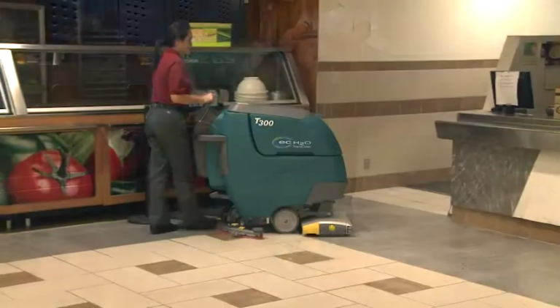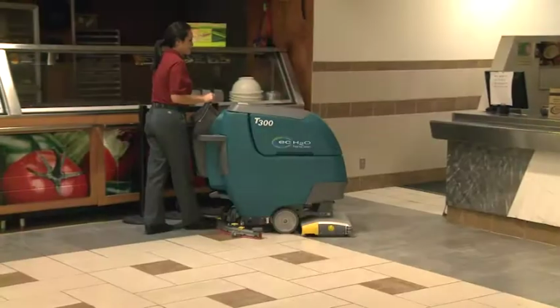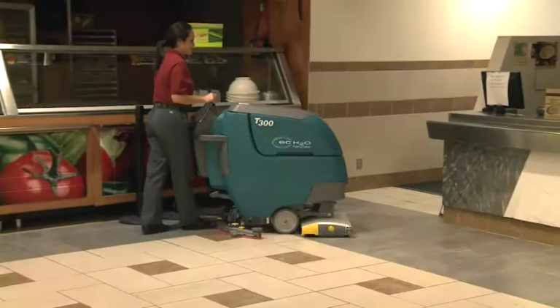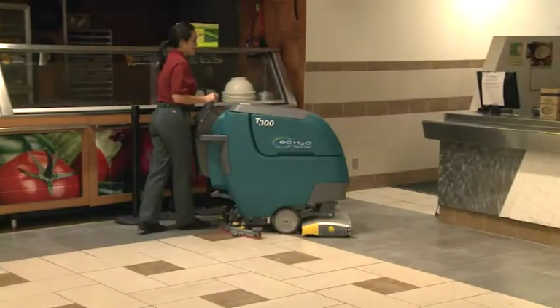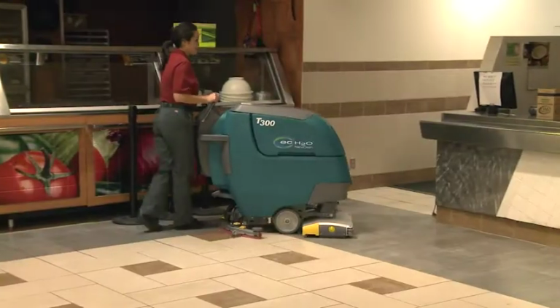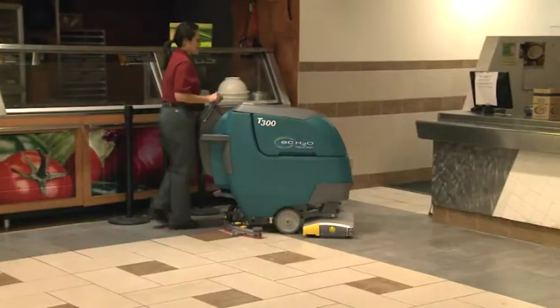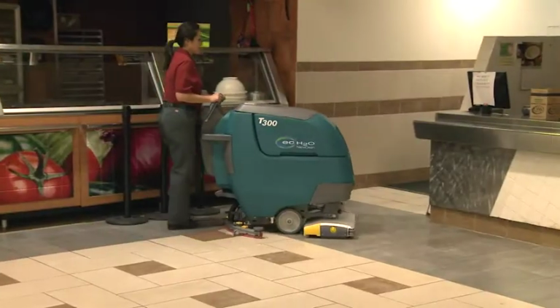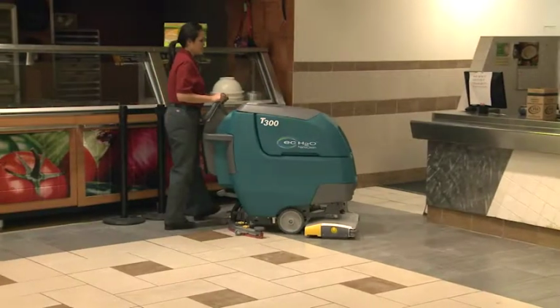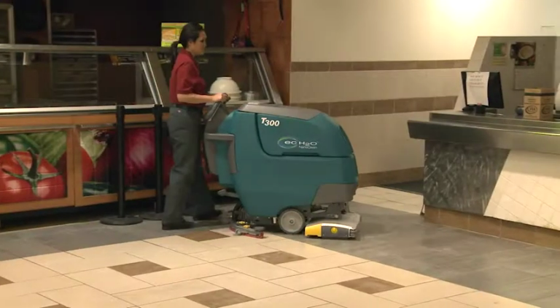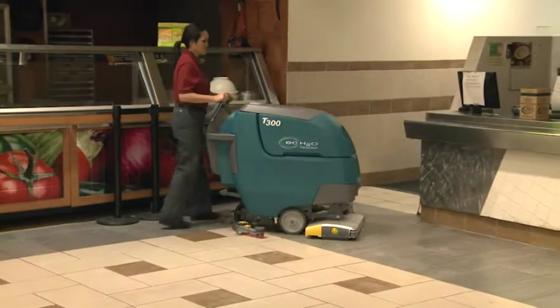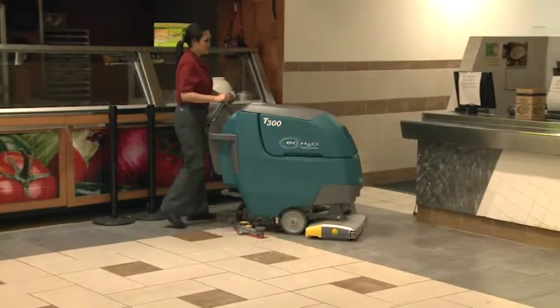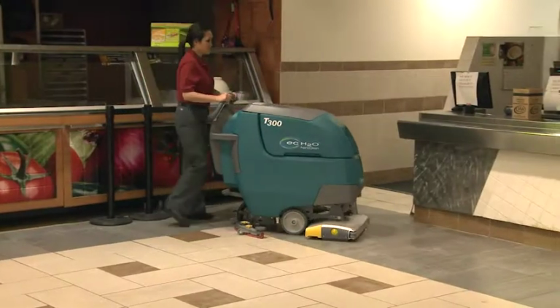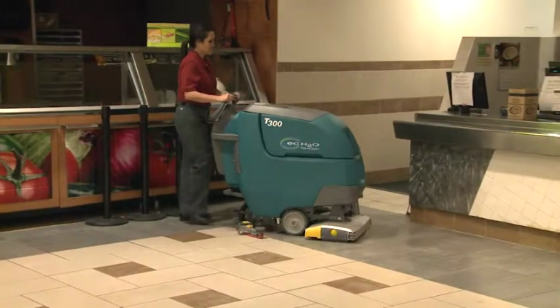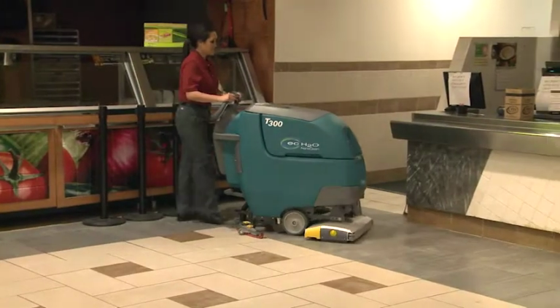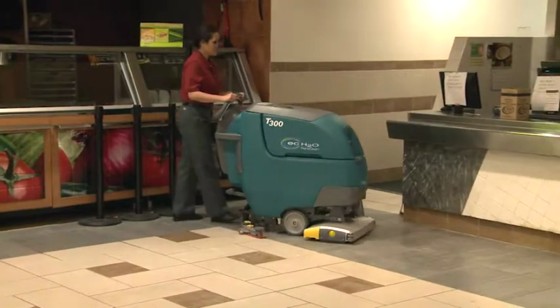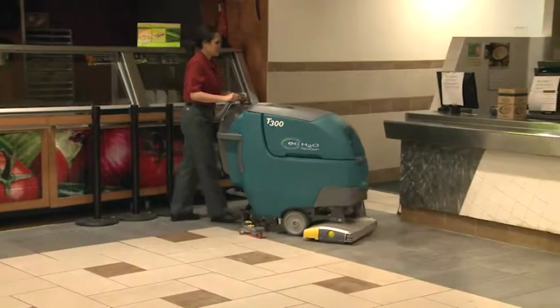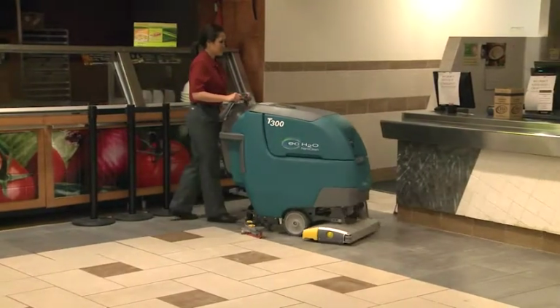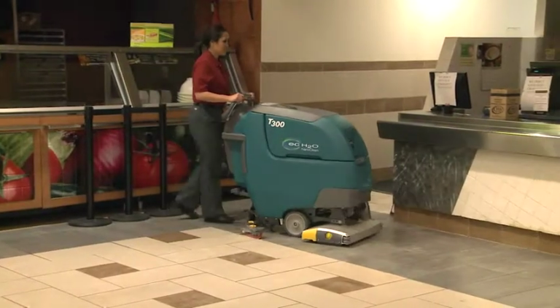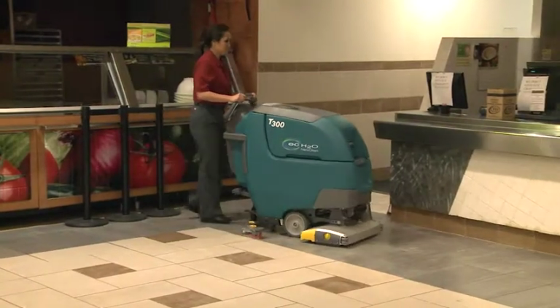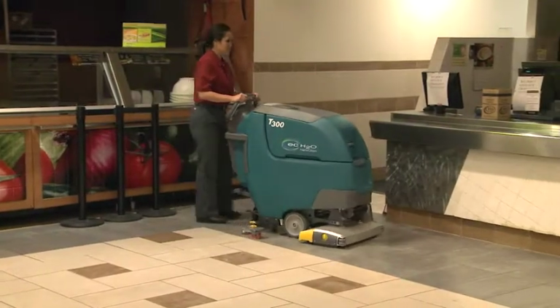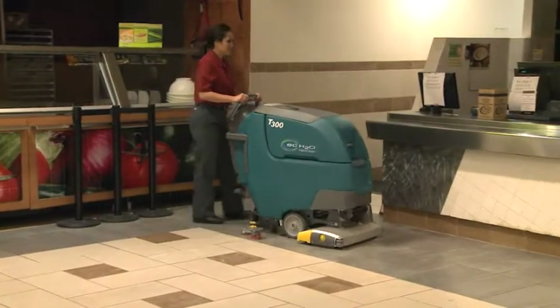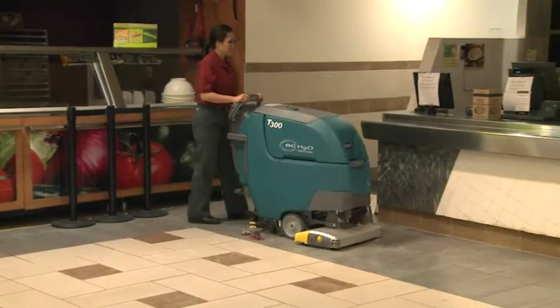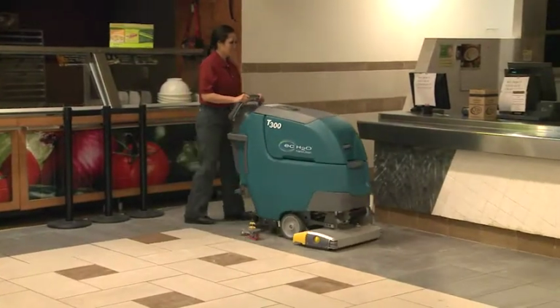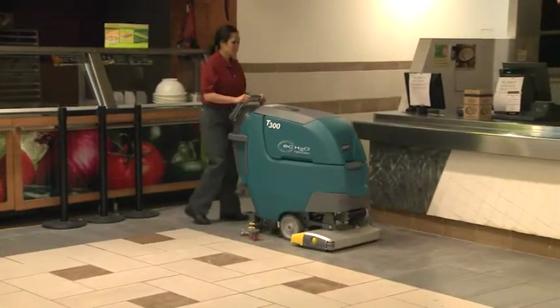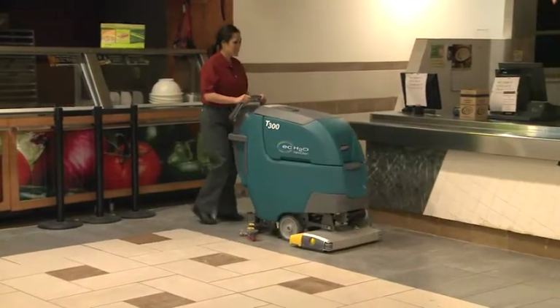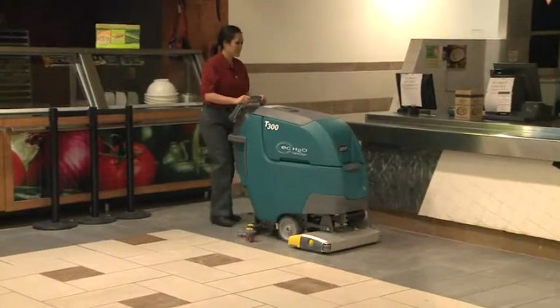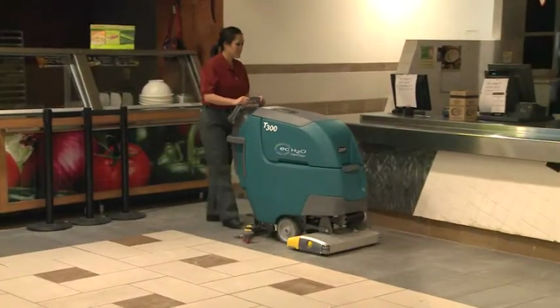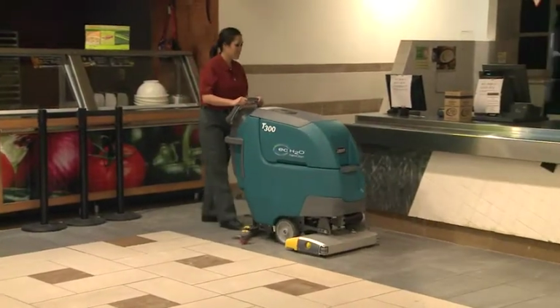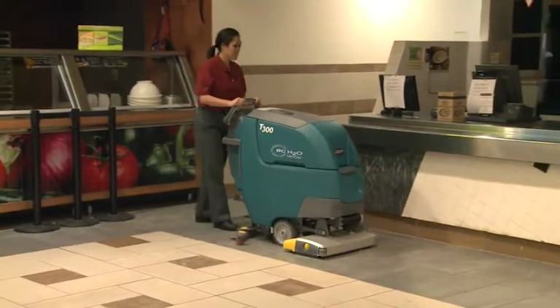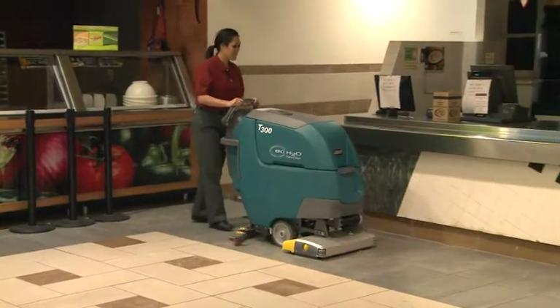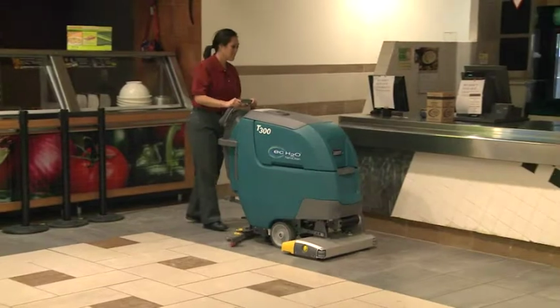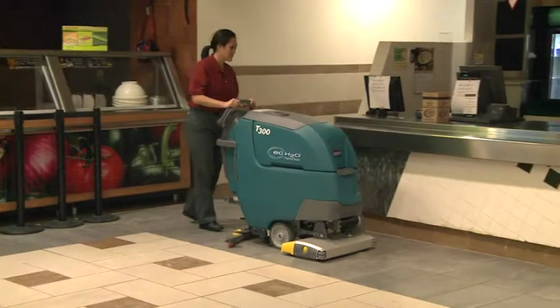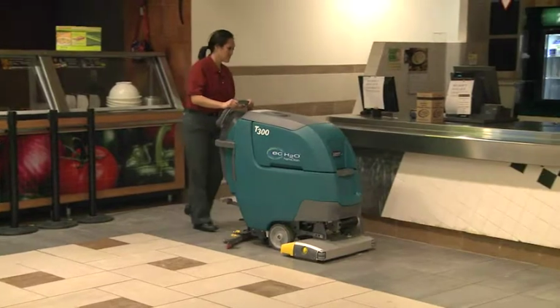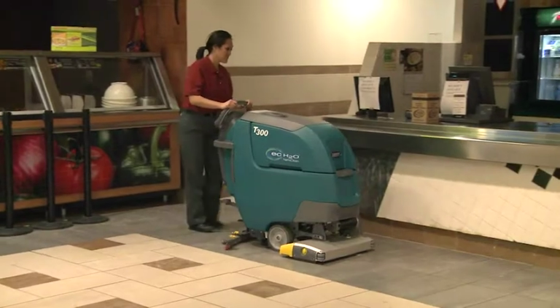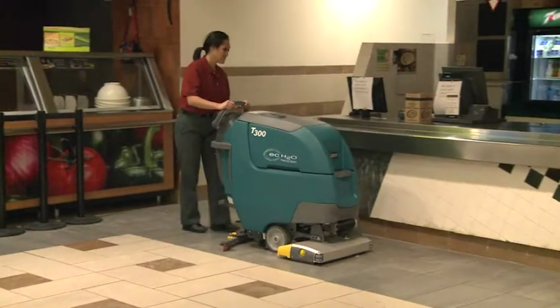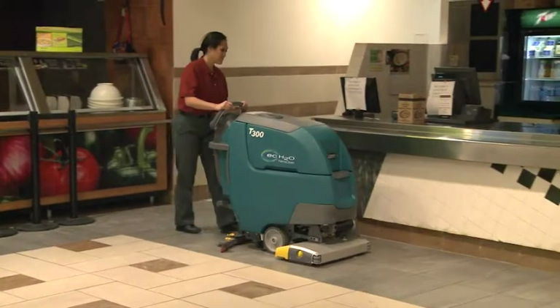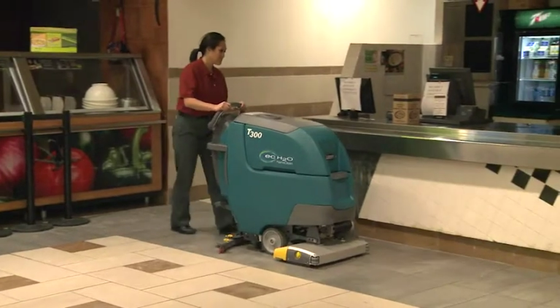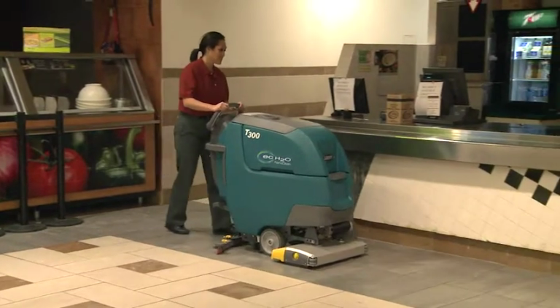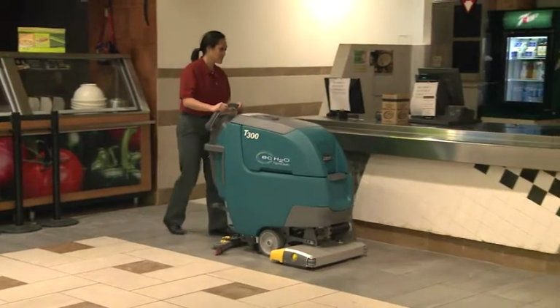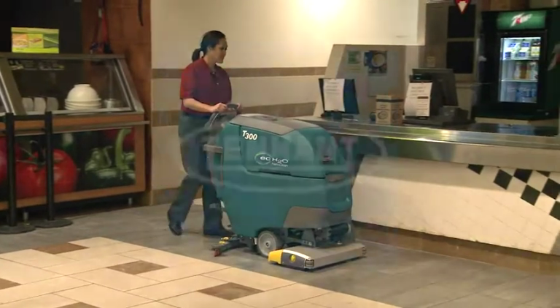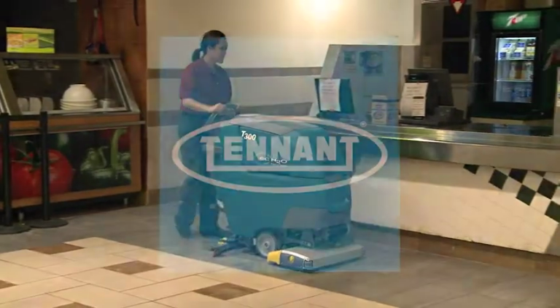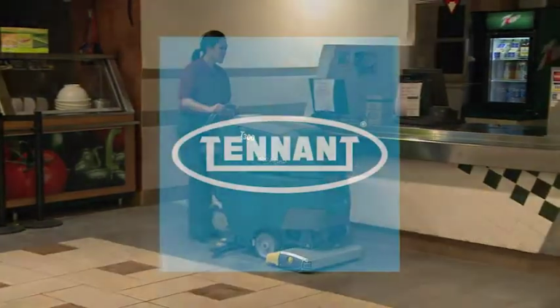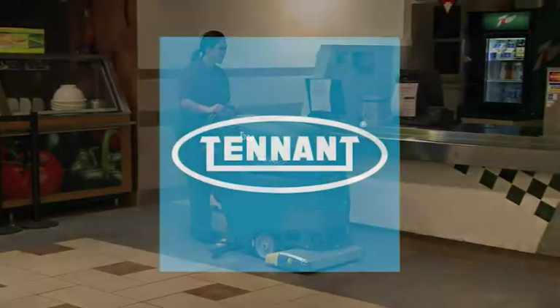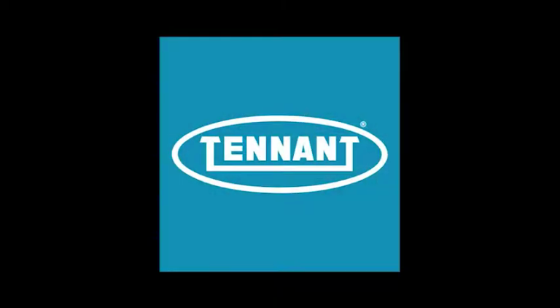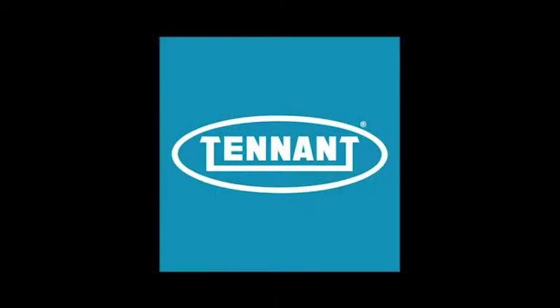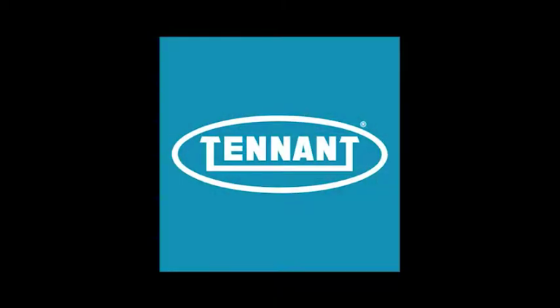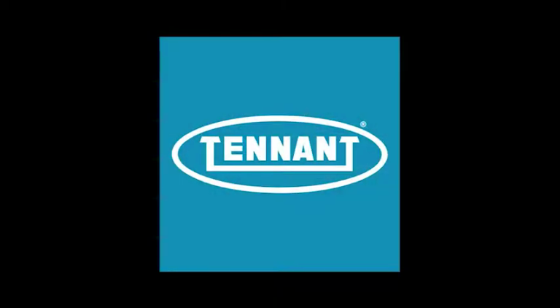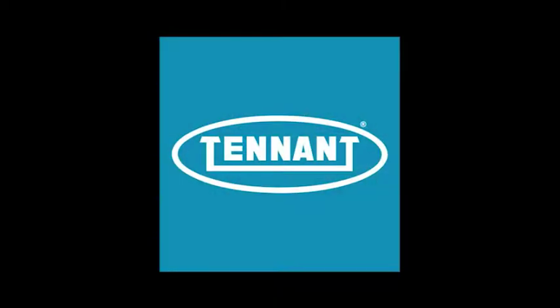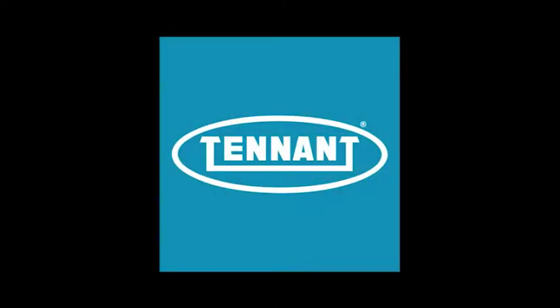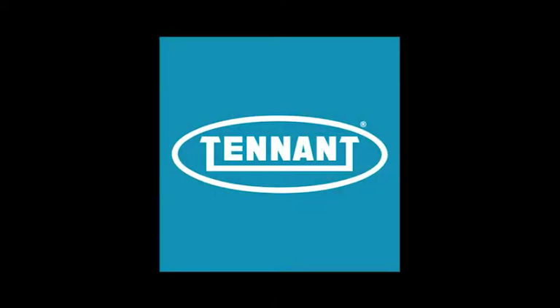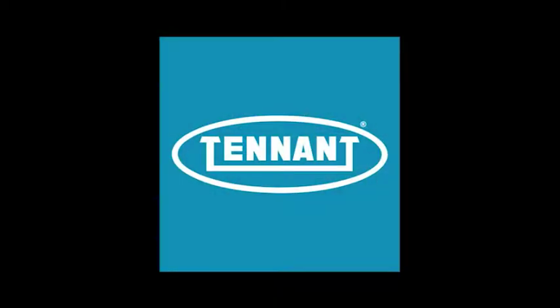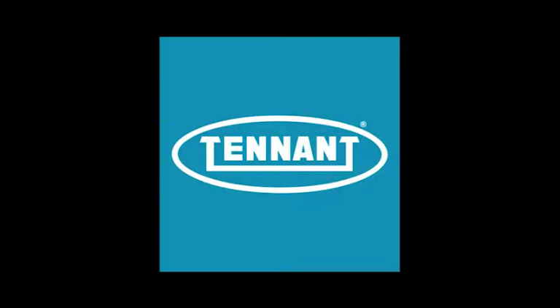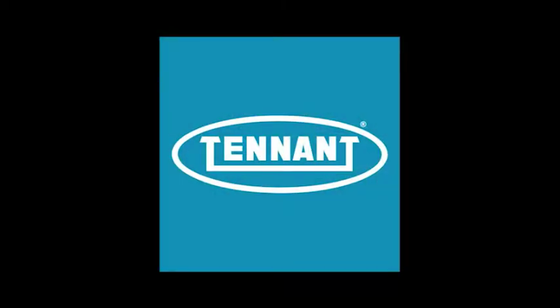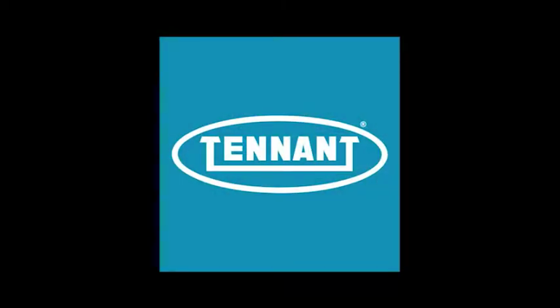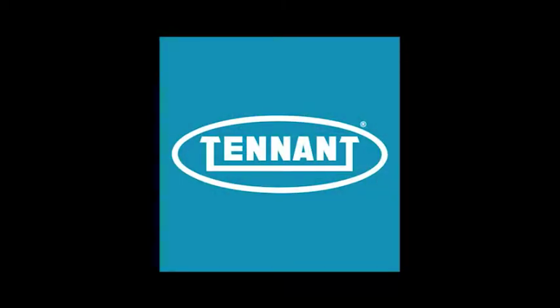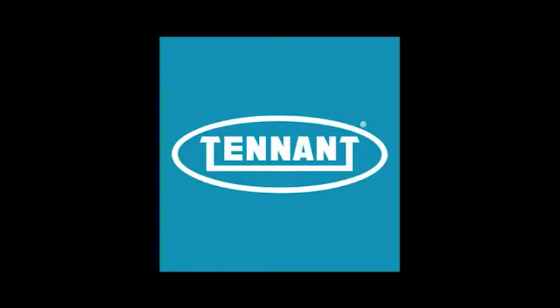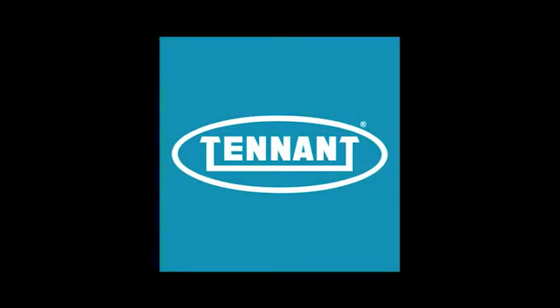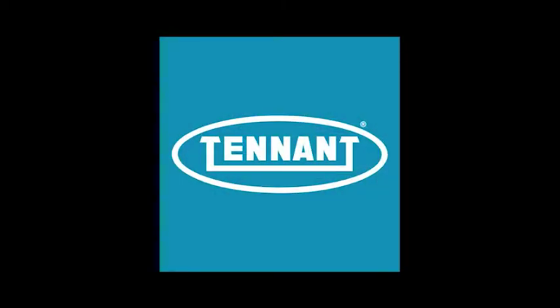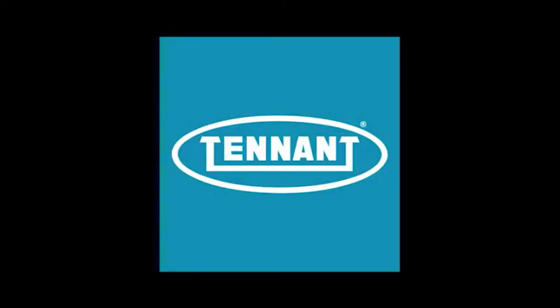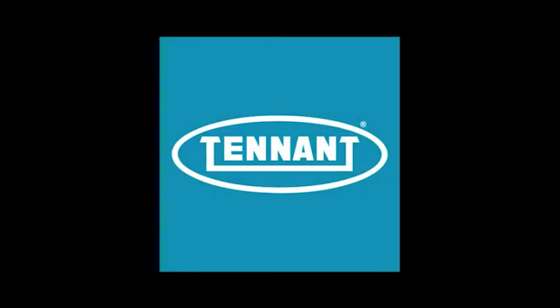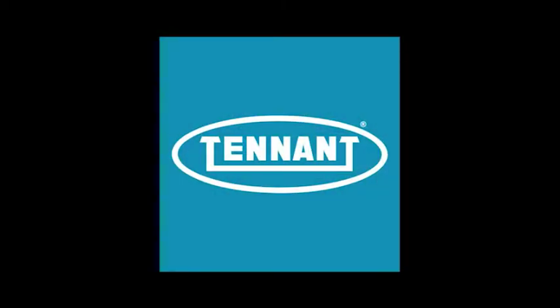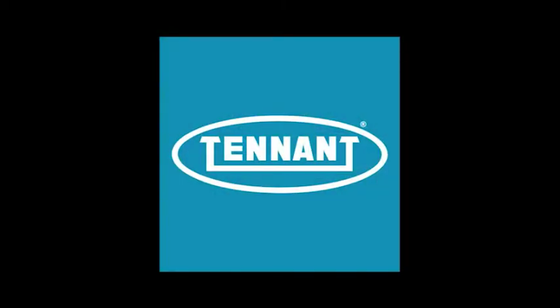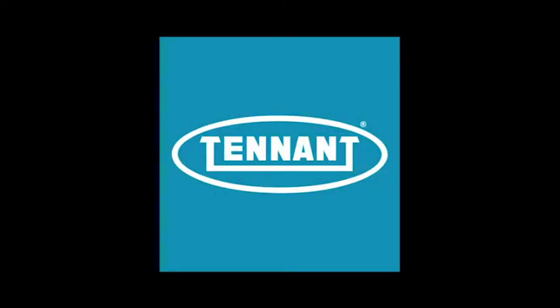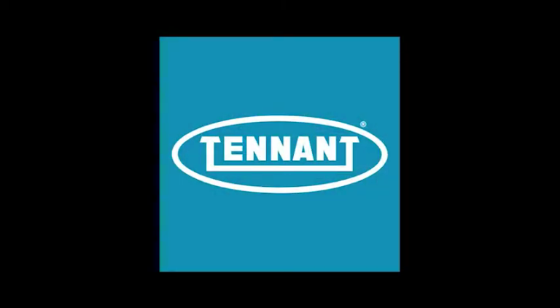It's also NFSI certified — no slippery residue left on the floor surface. Tenet: changing the way the world cleans.